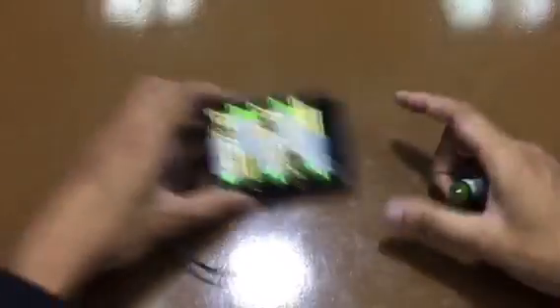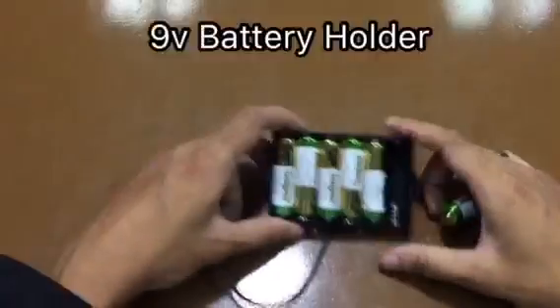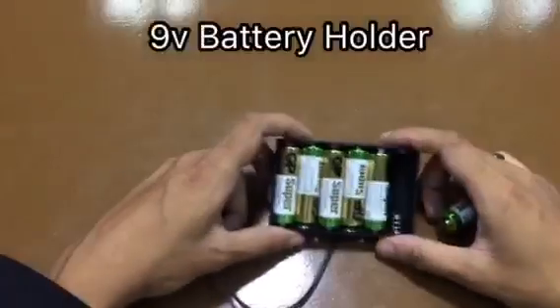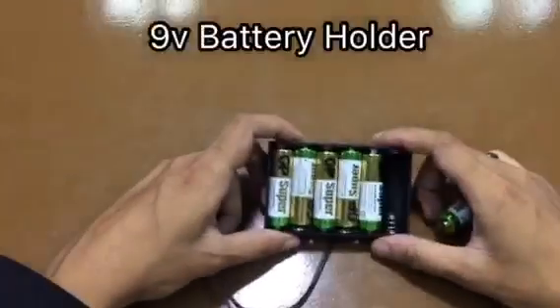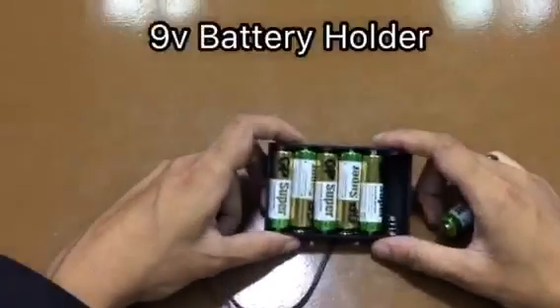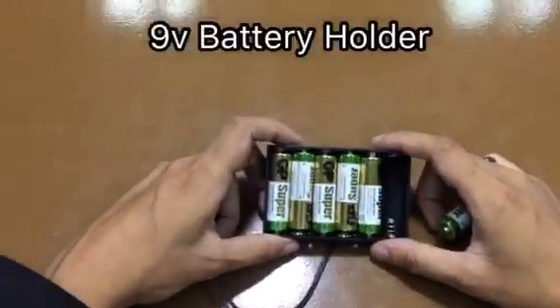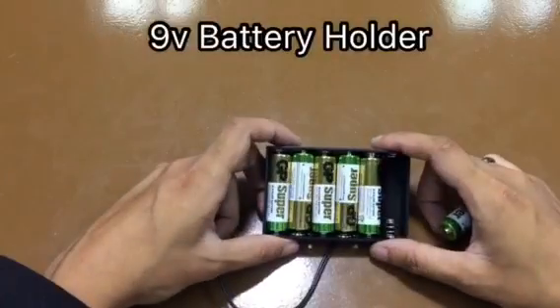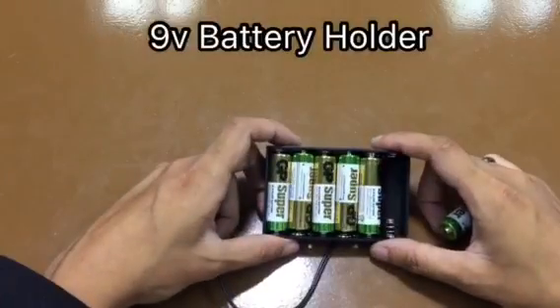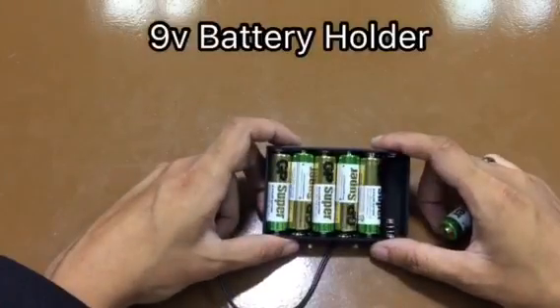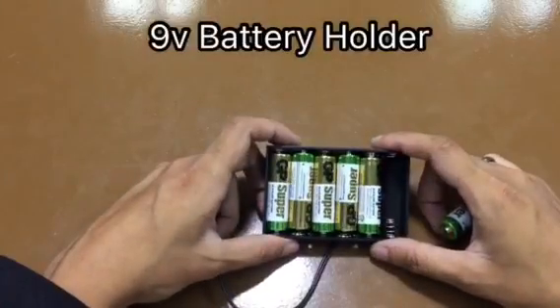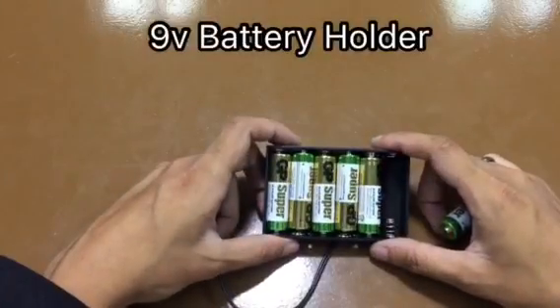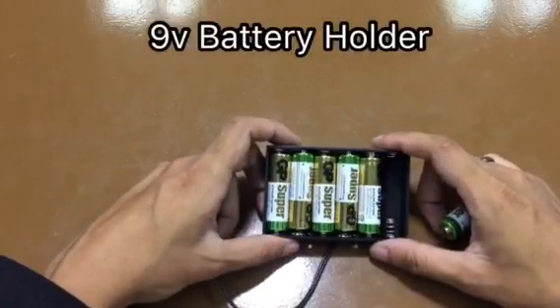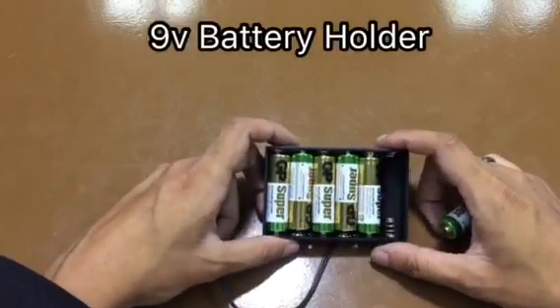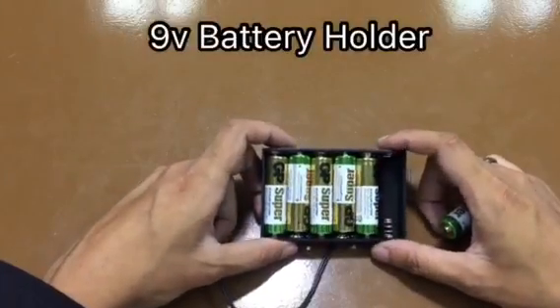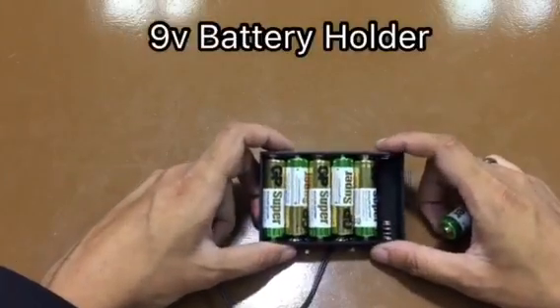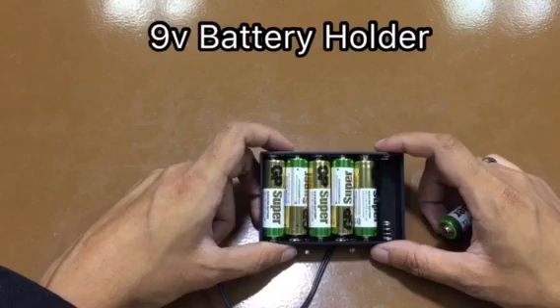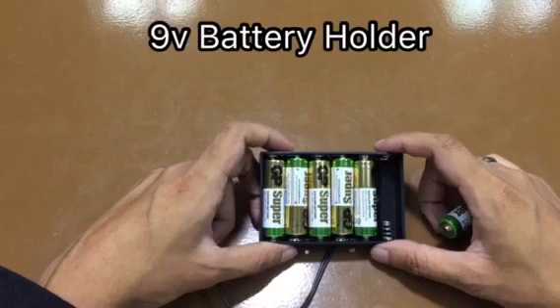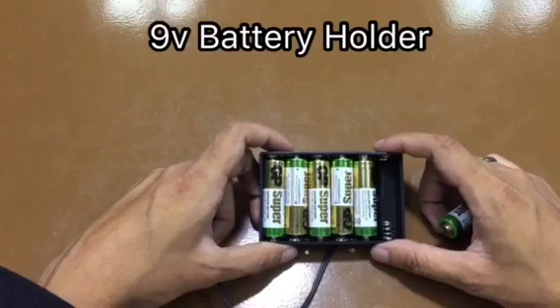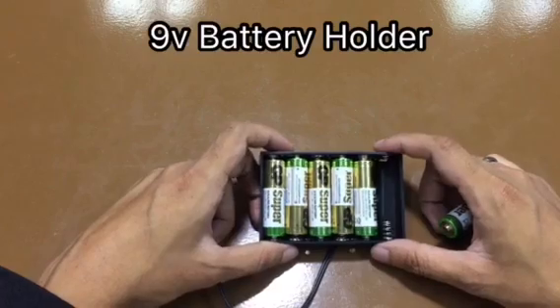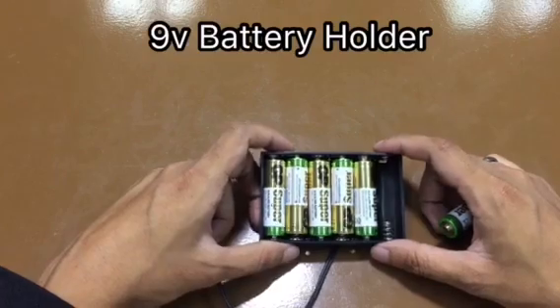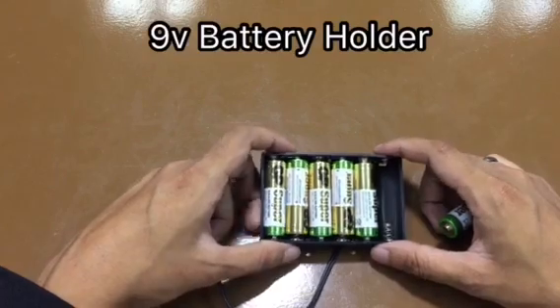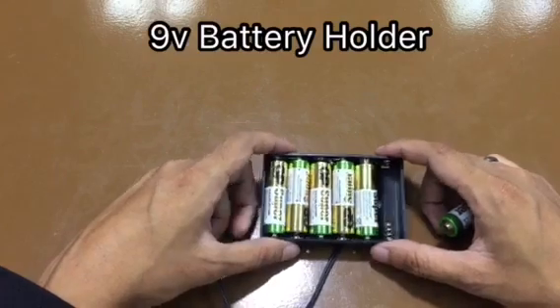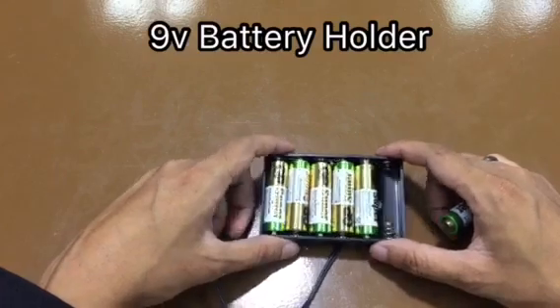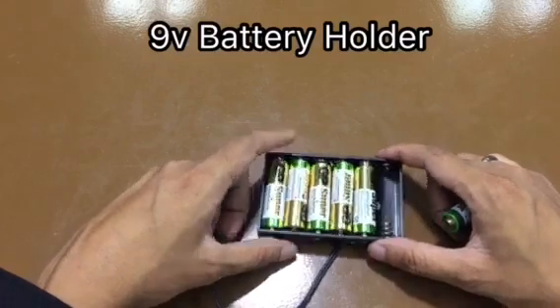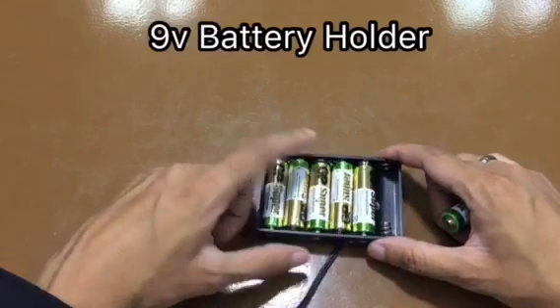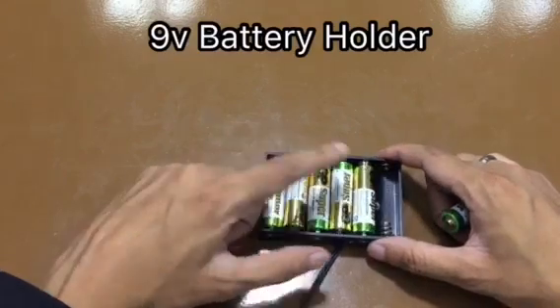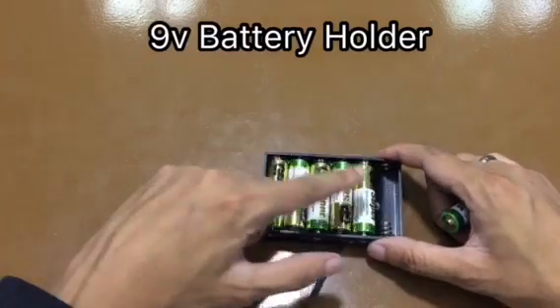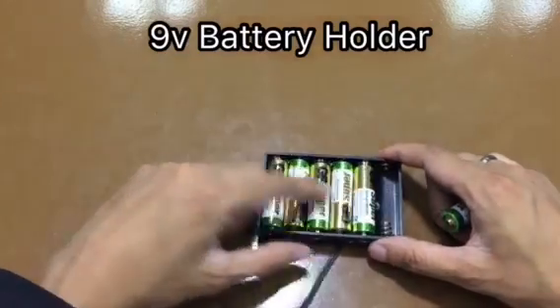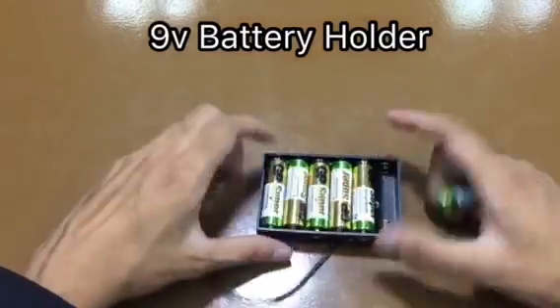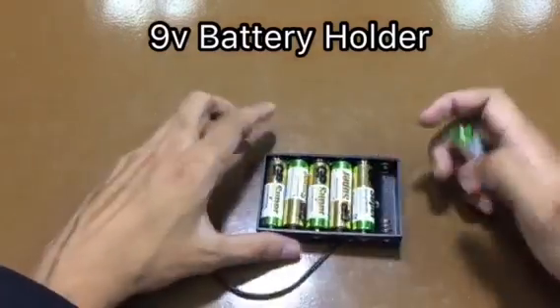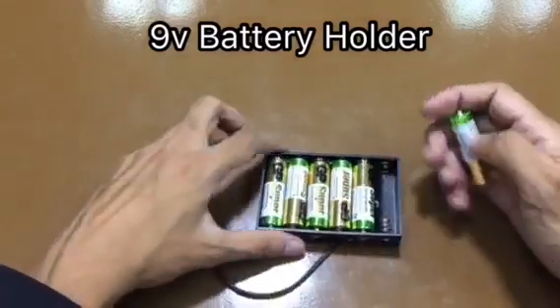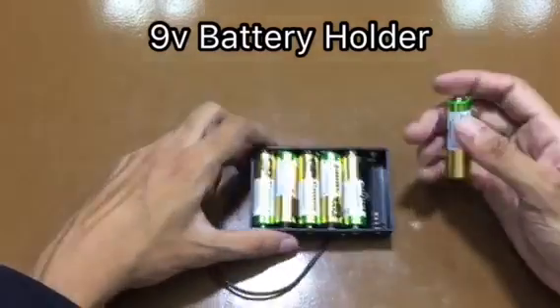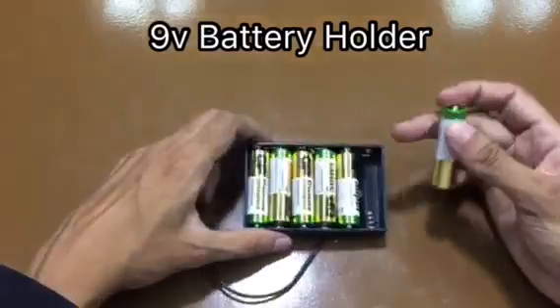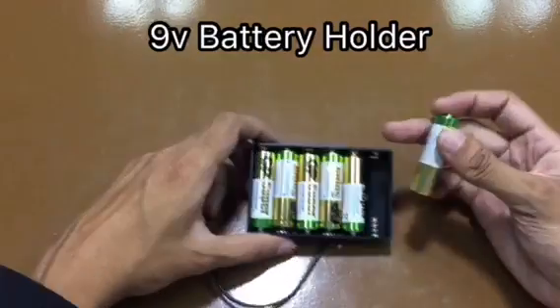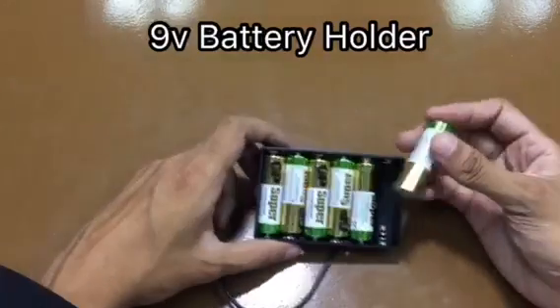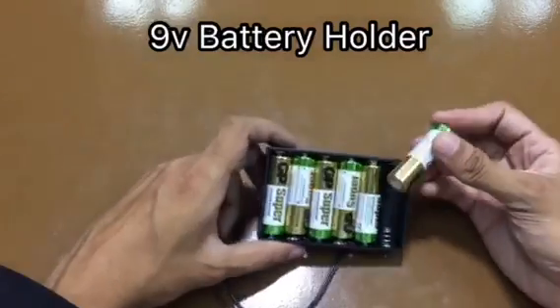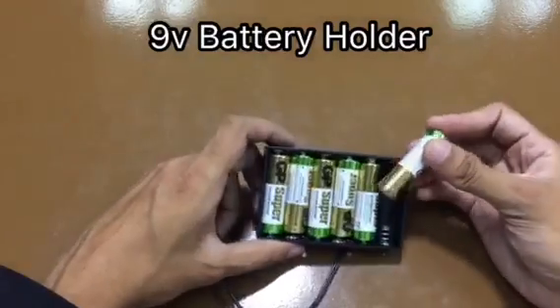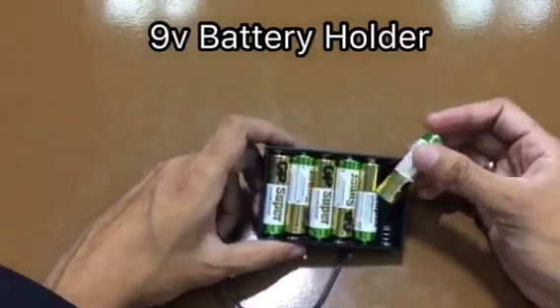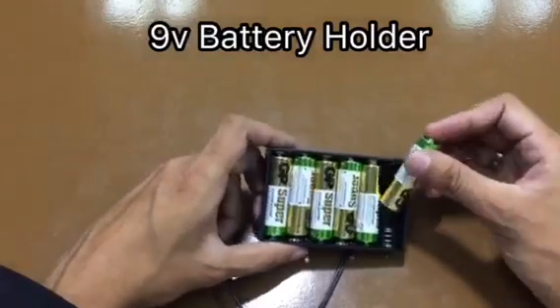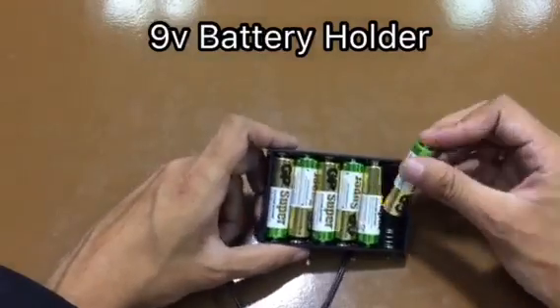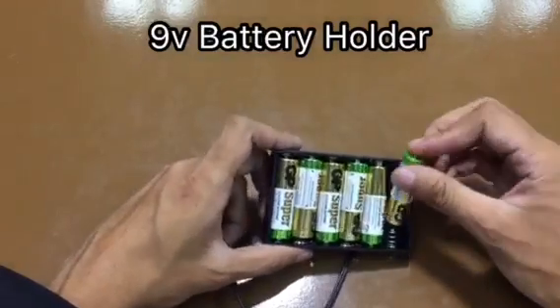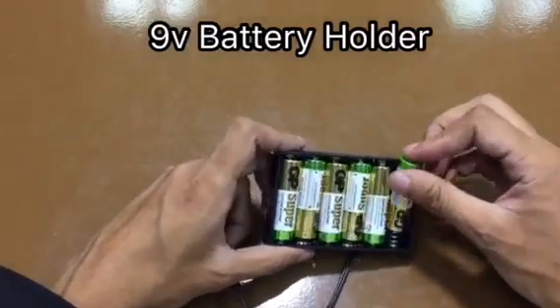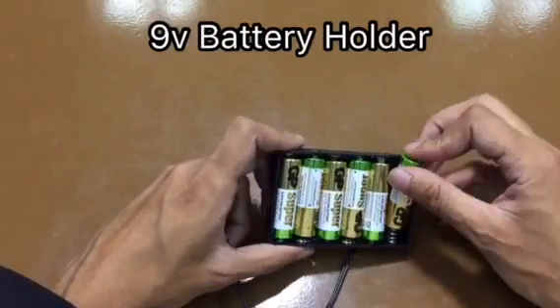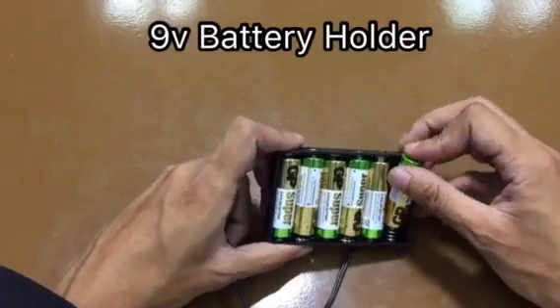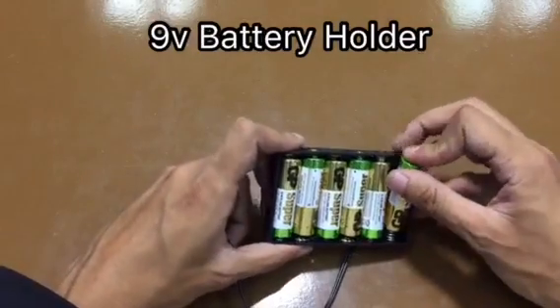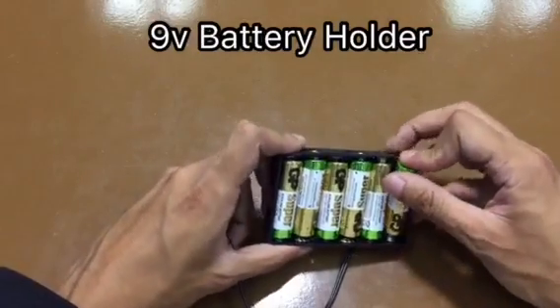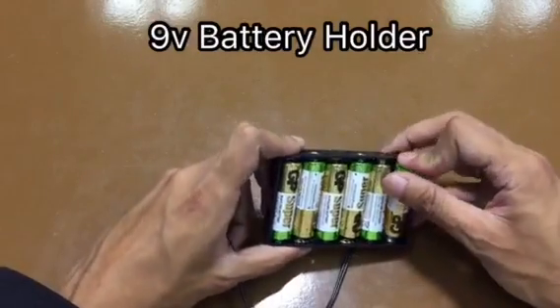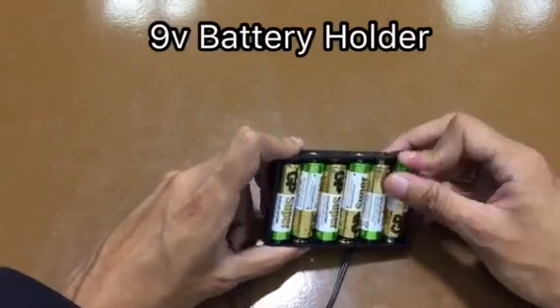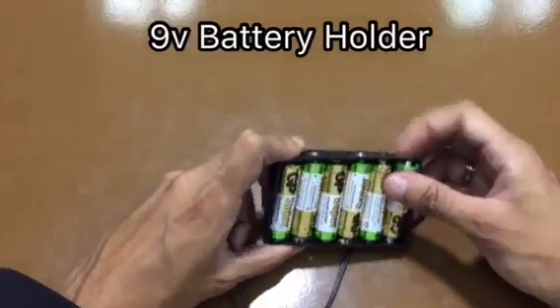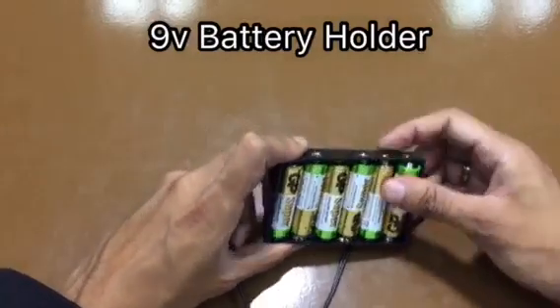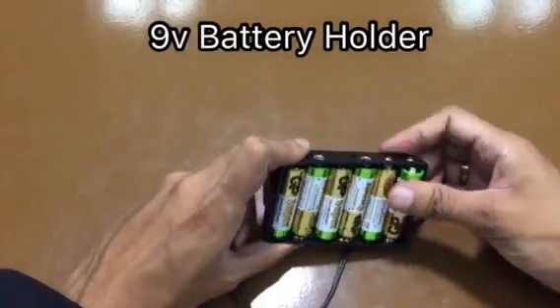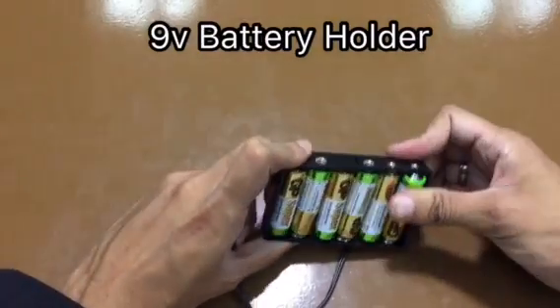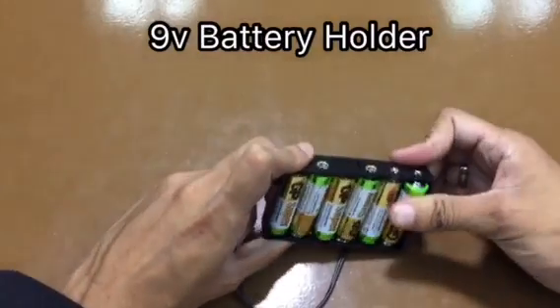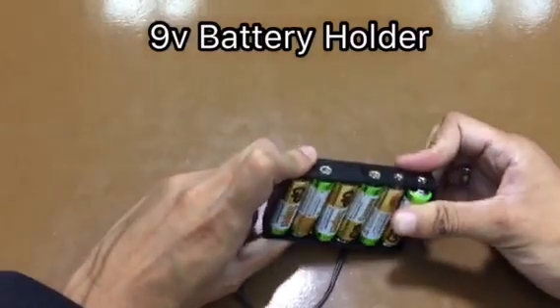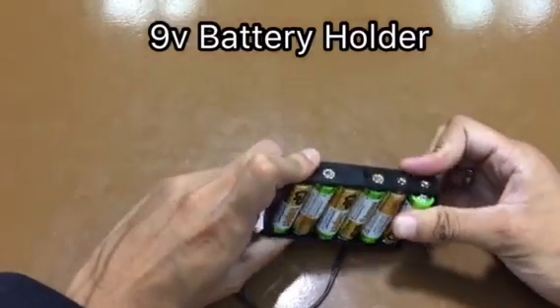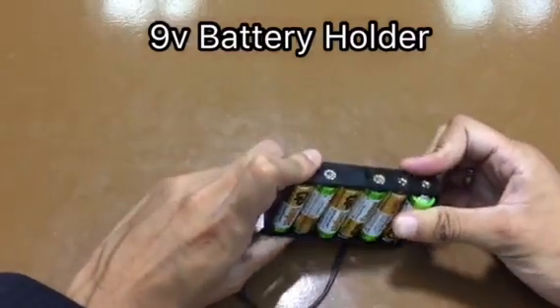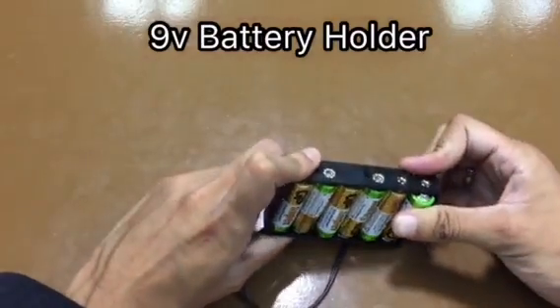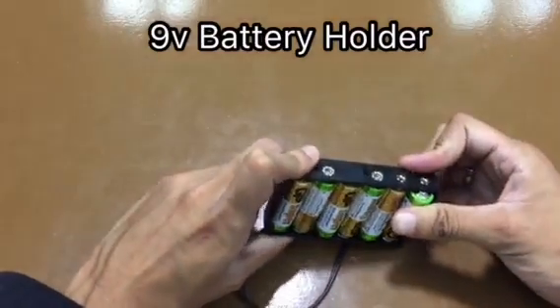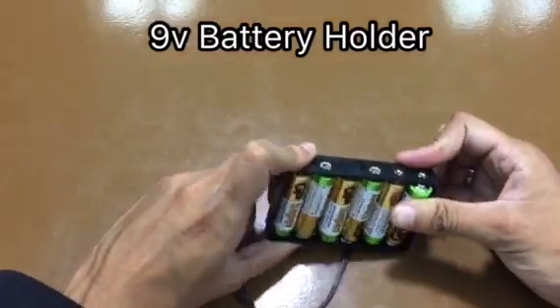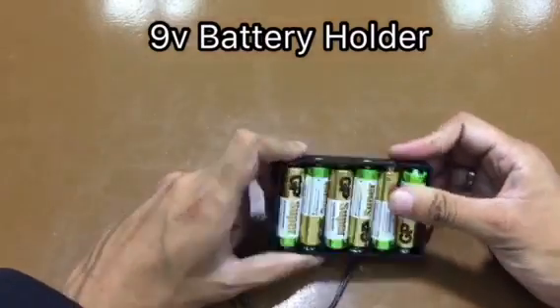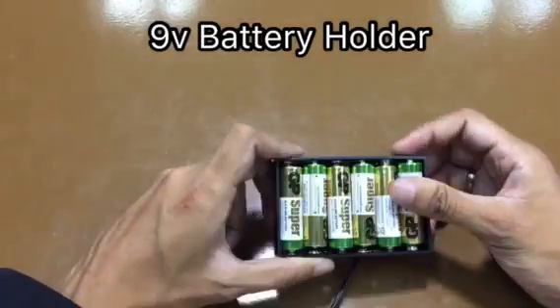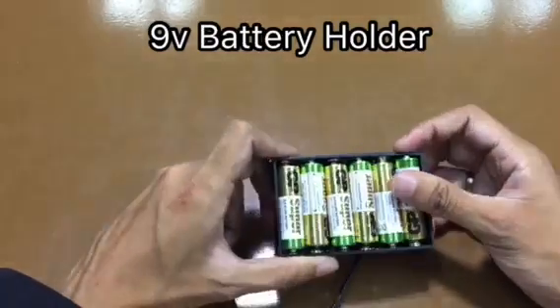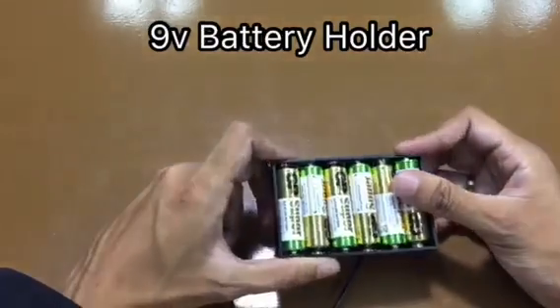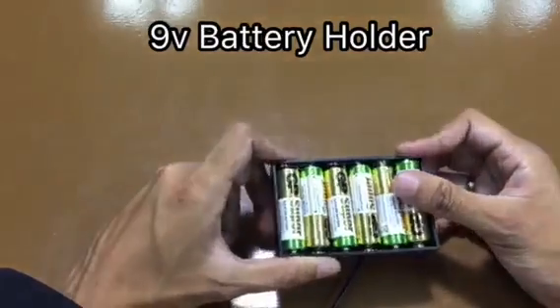Next is the battery holder. 6 pieces of AA batteries will fit in to supply 9 volts to the robot.